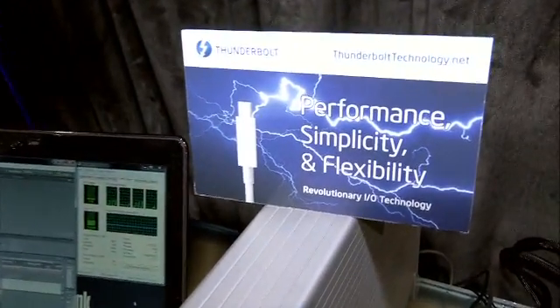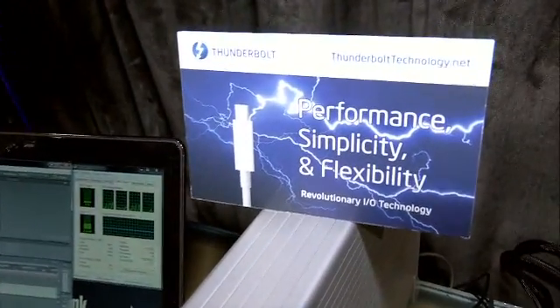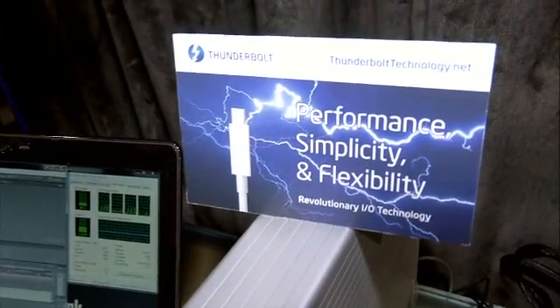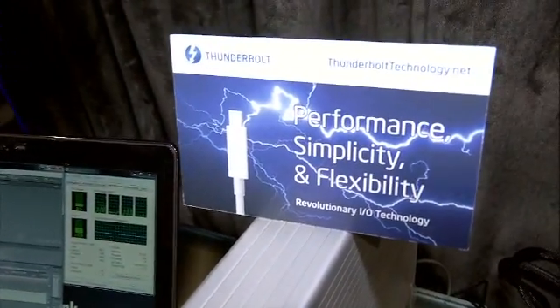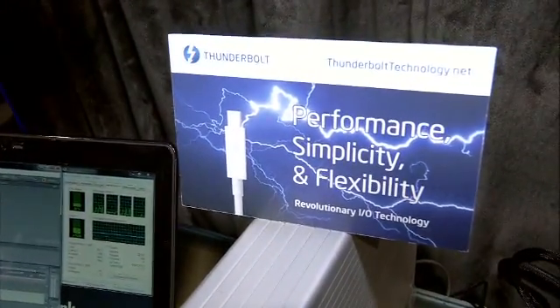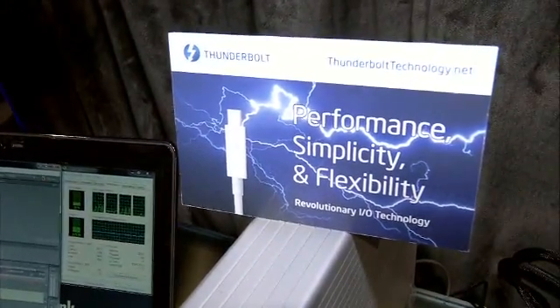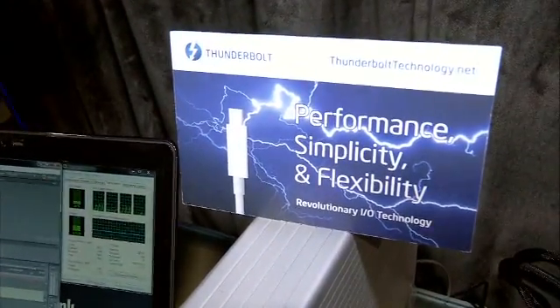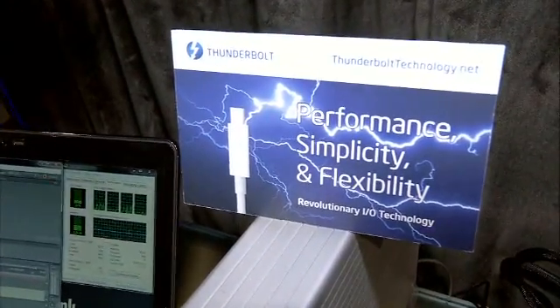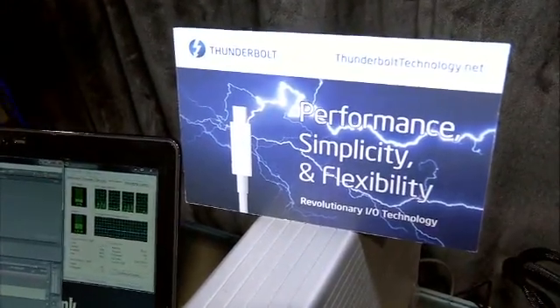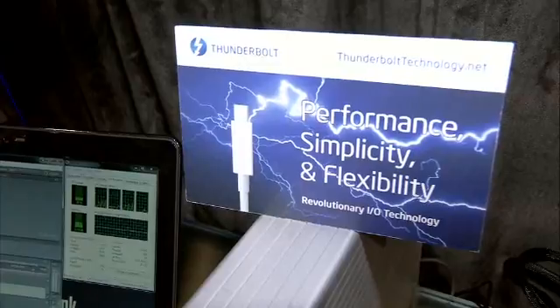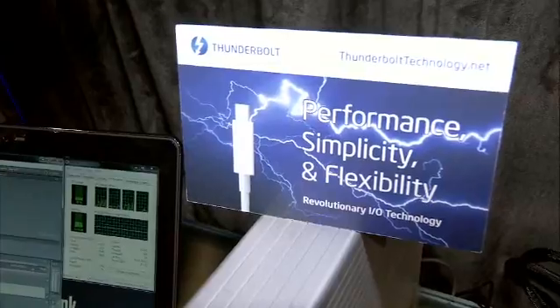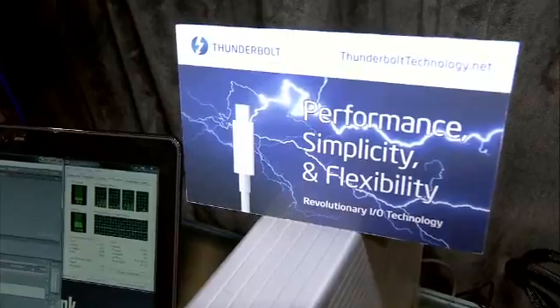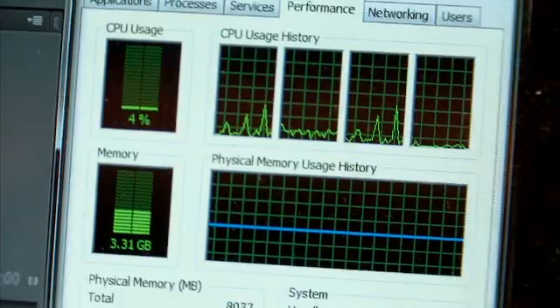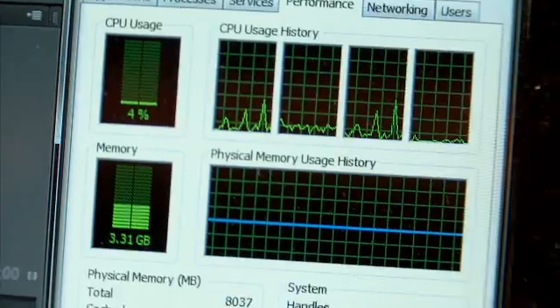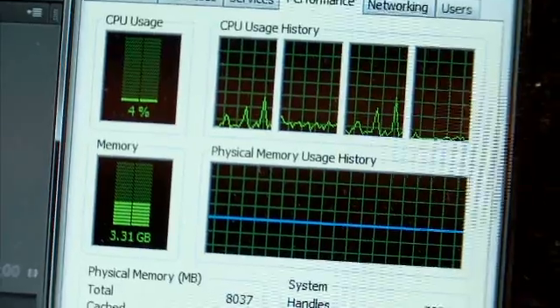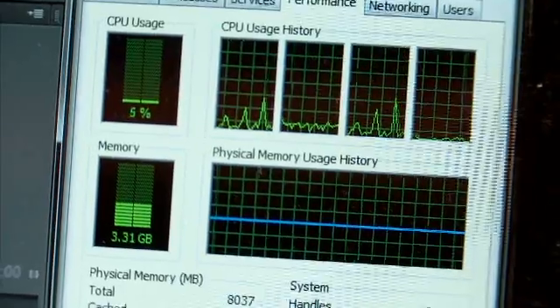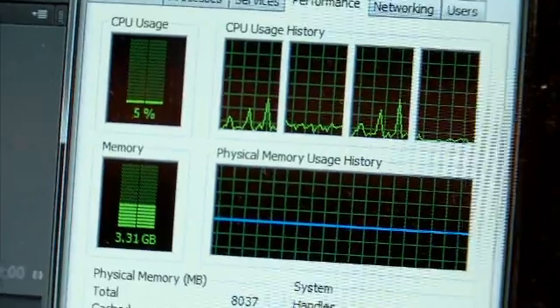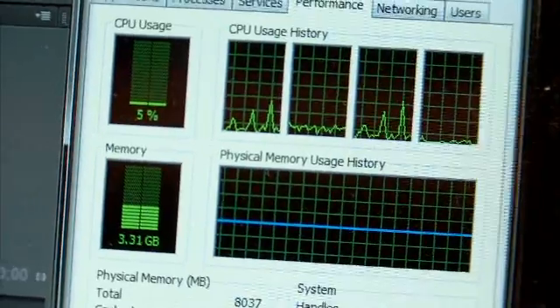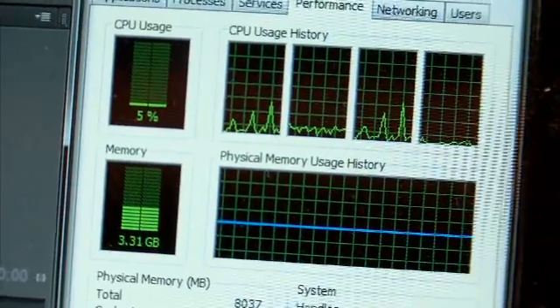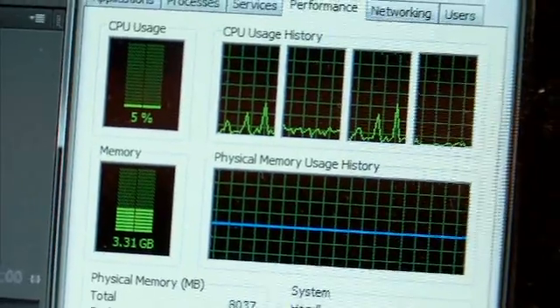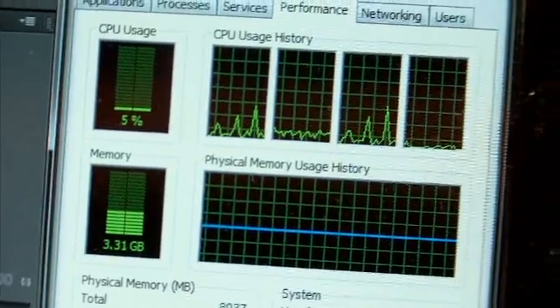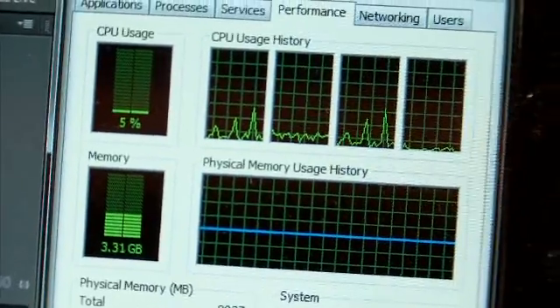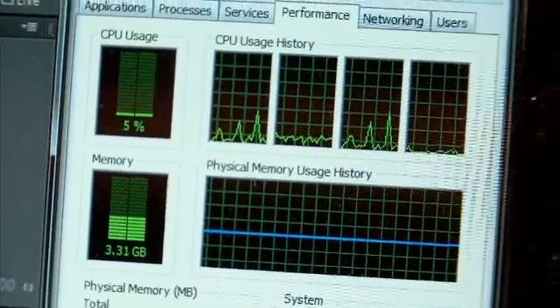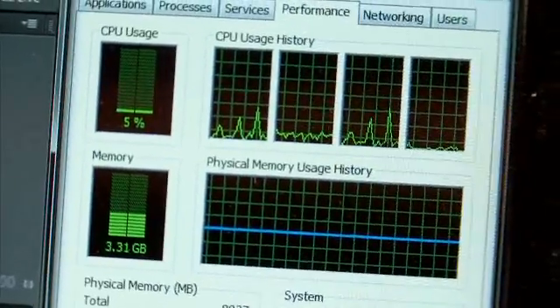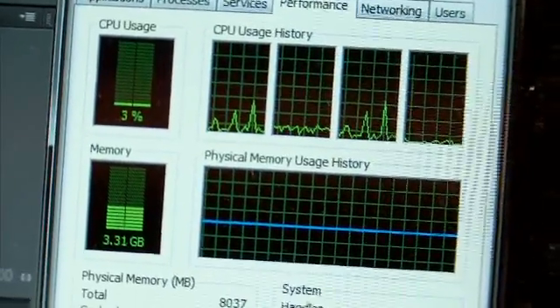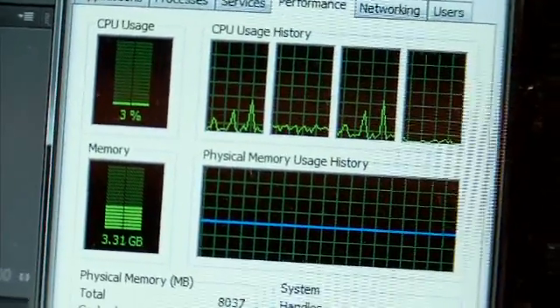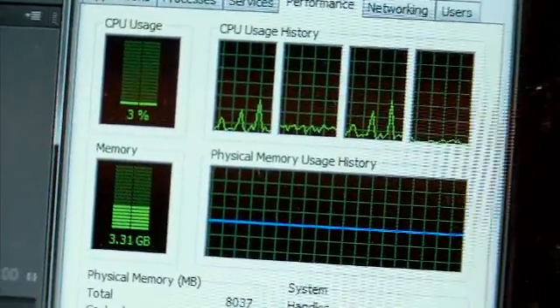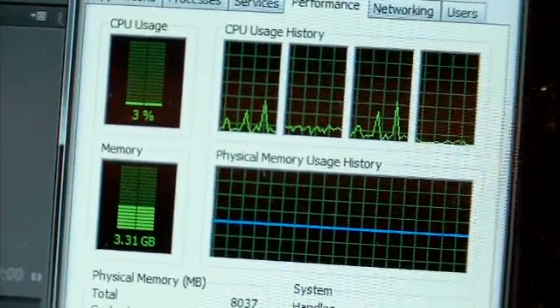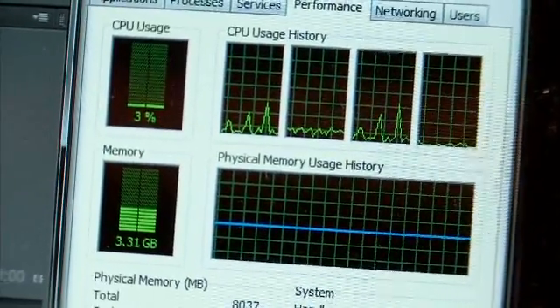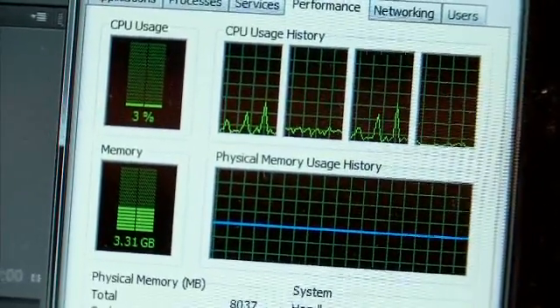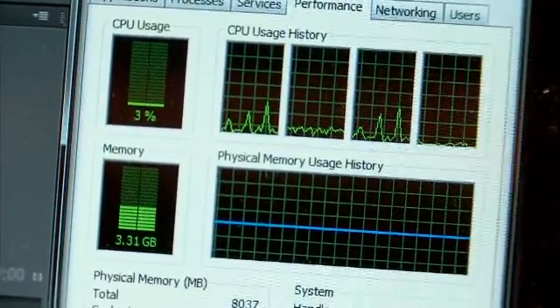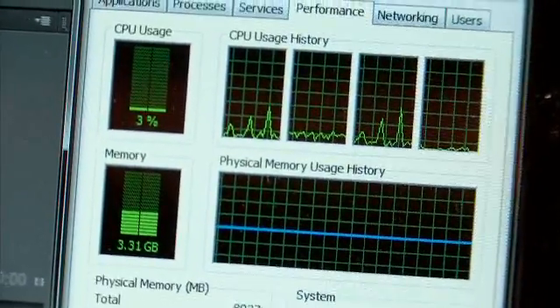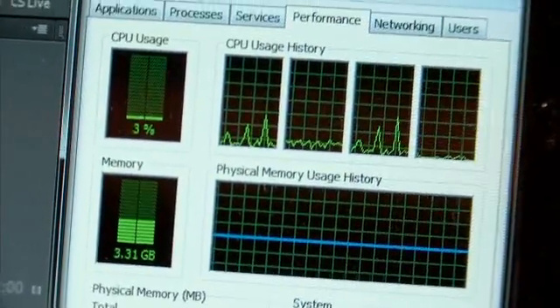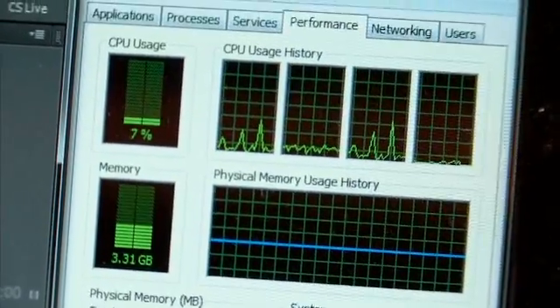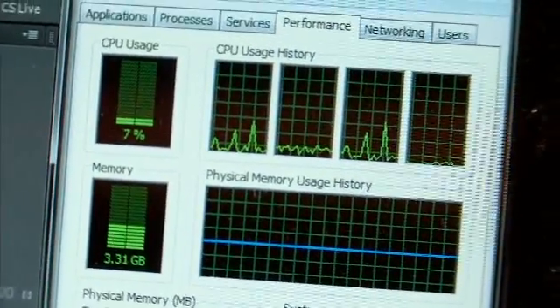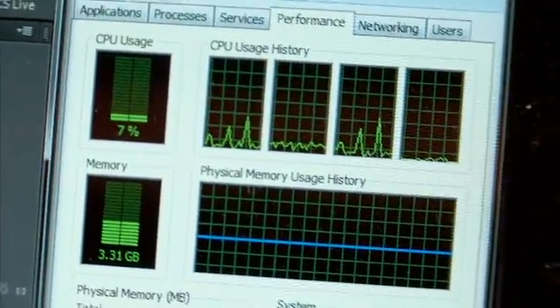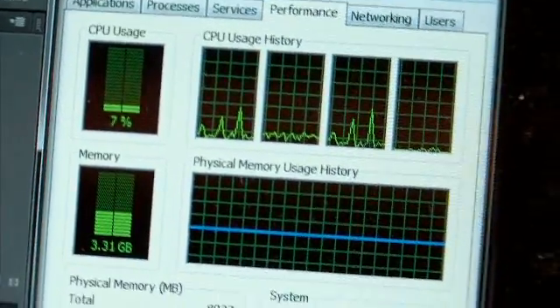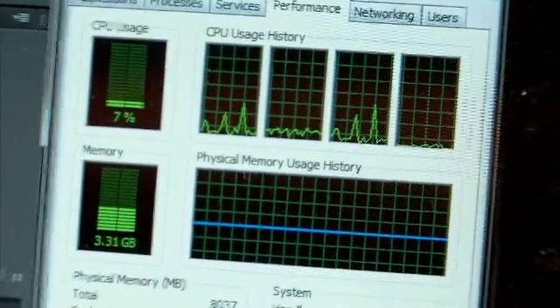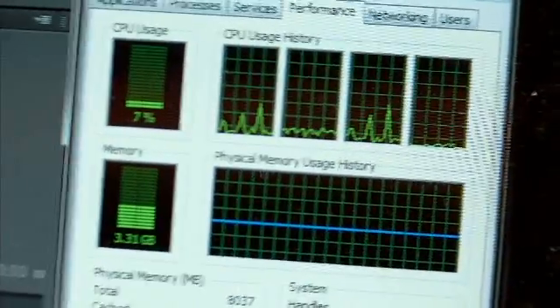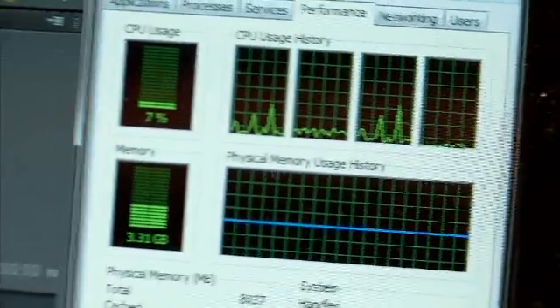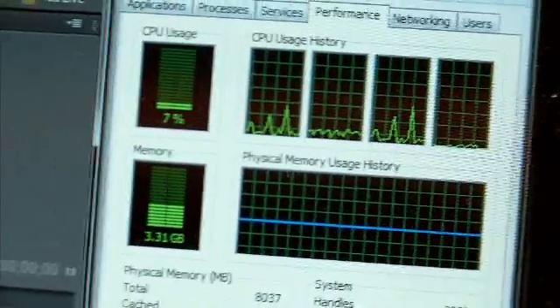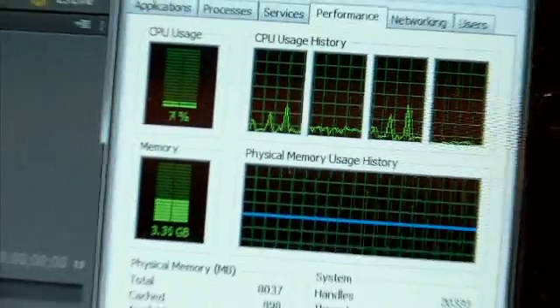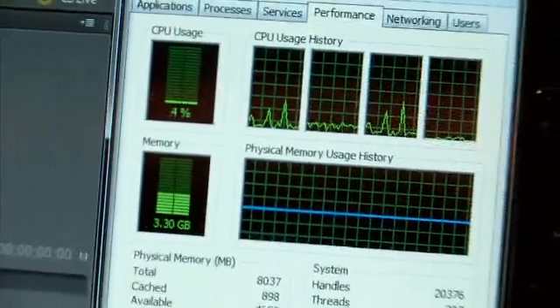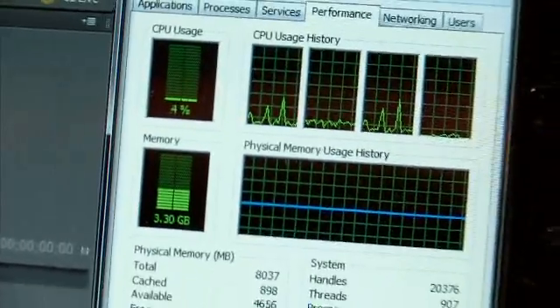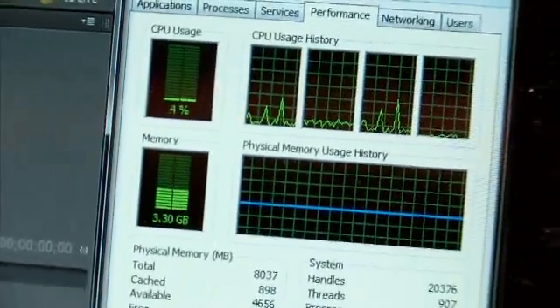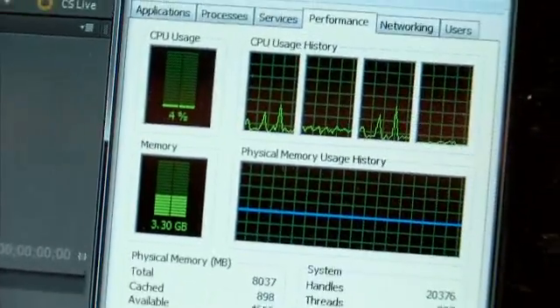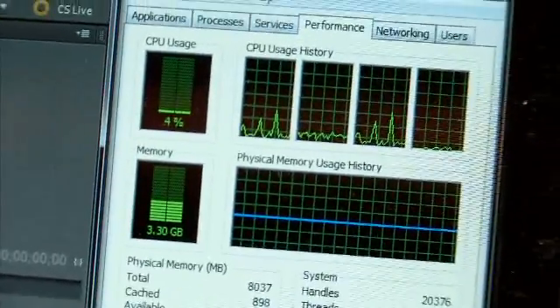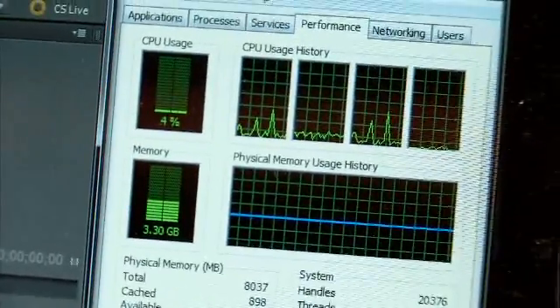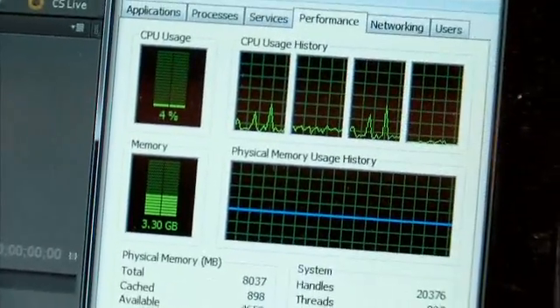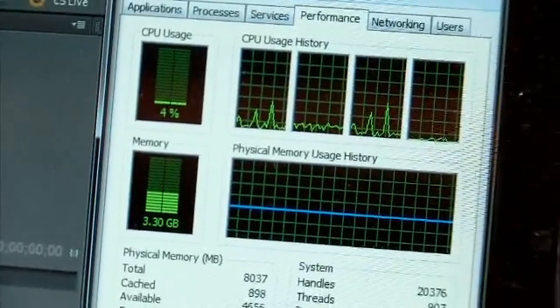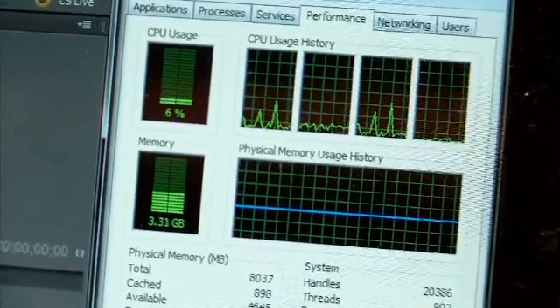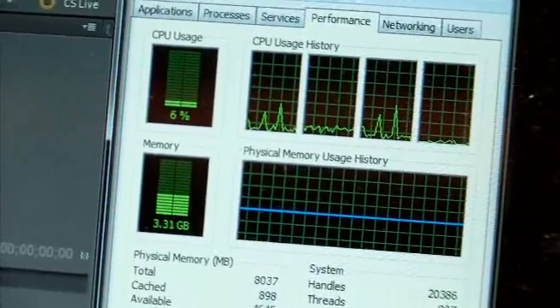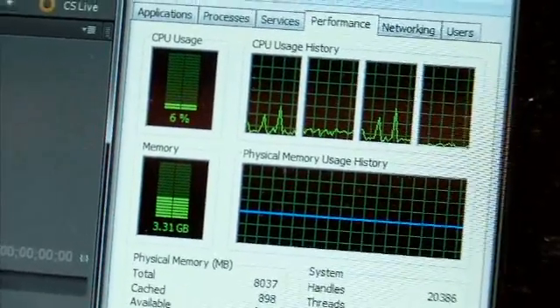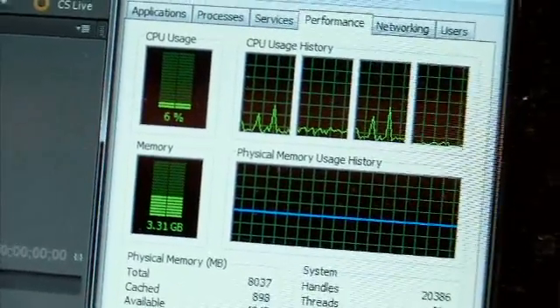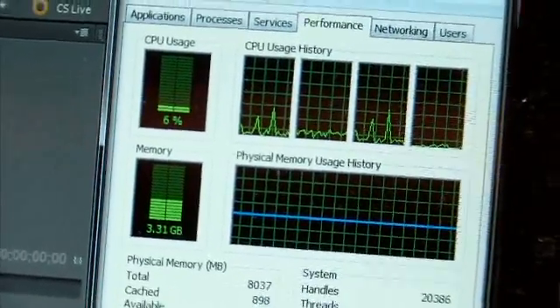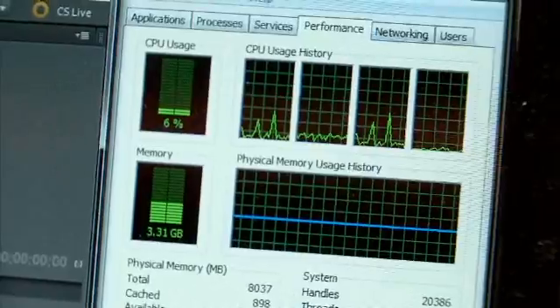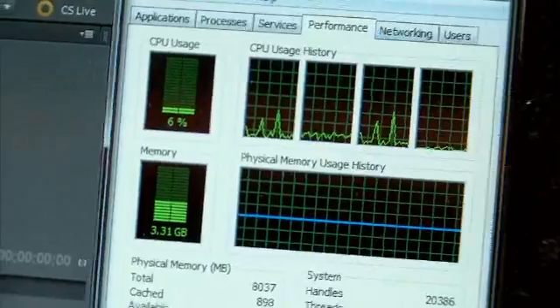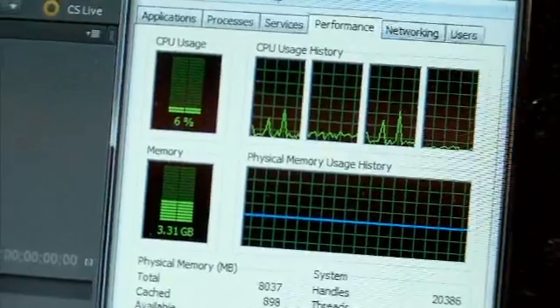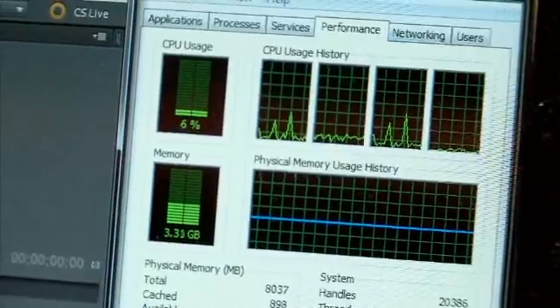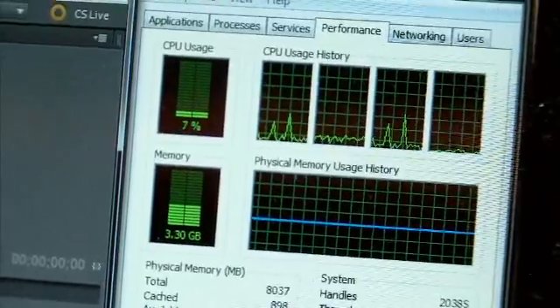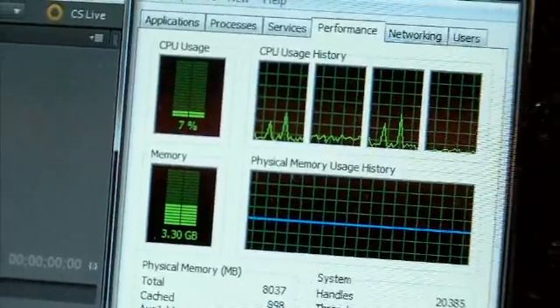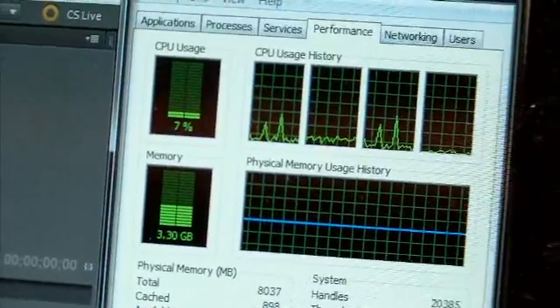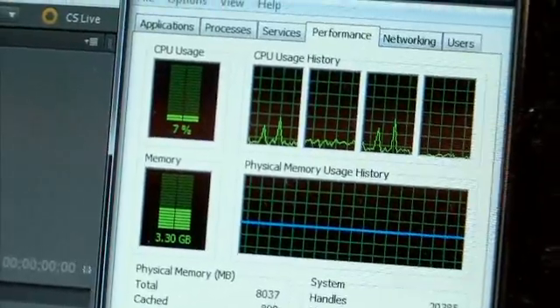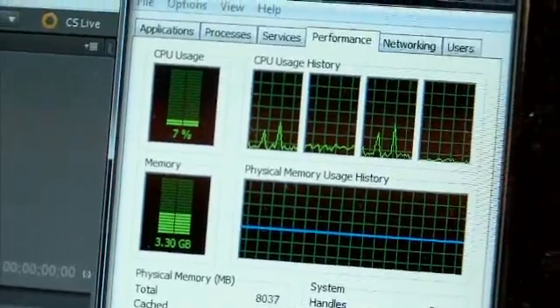I just want to say this stuff is fast. It performs. It's simple. It's flexible. And Thunderbolt really rocks. Thanks for listening.